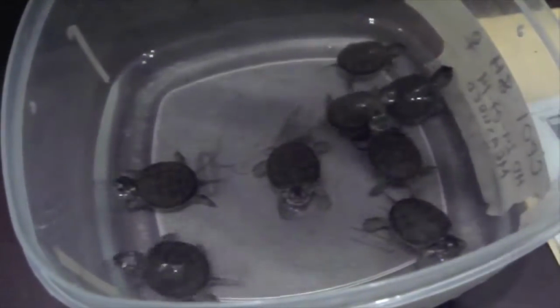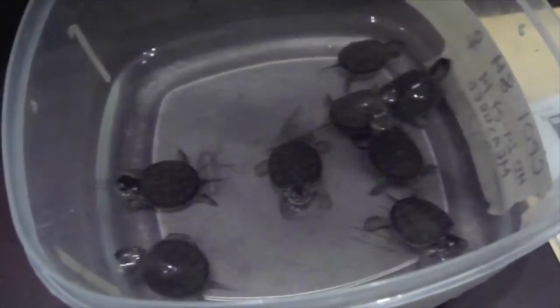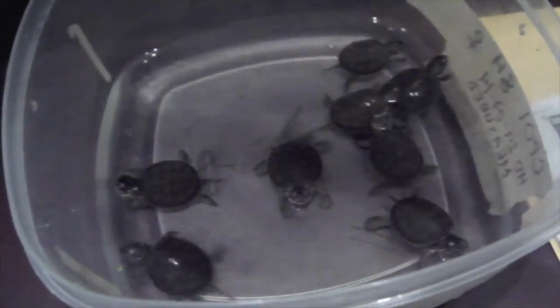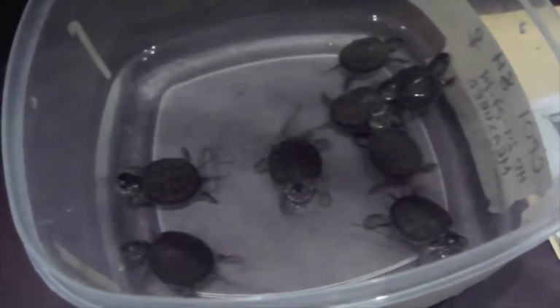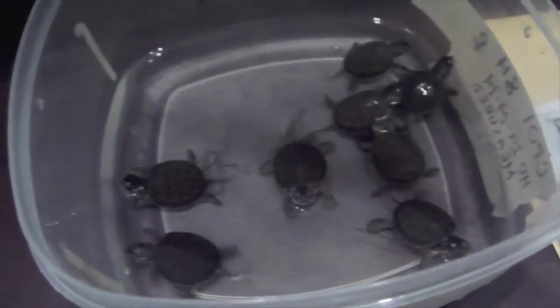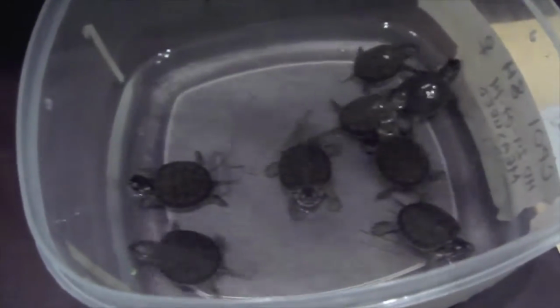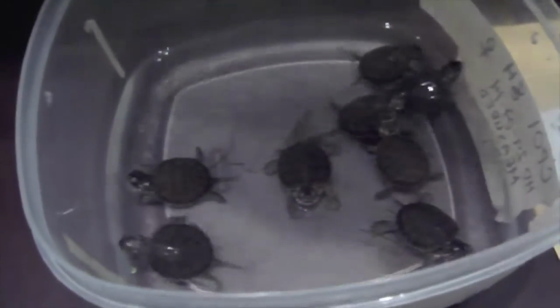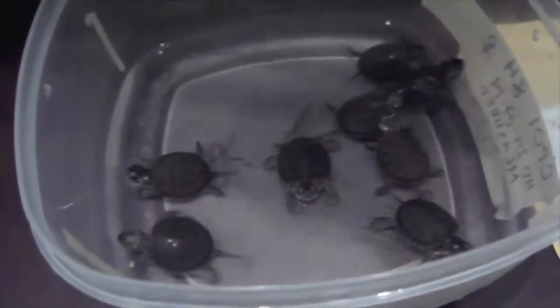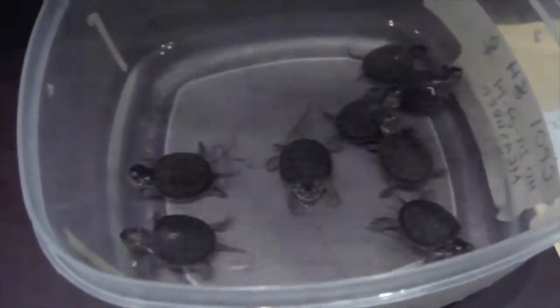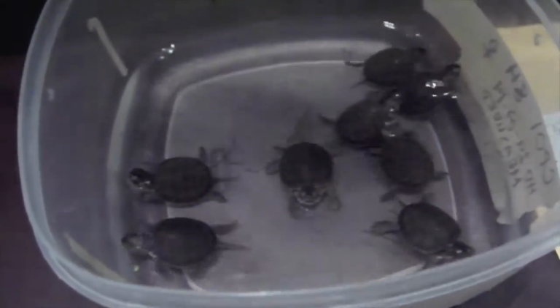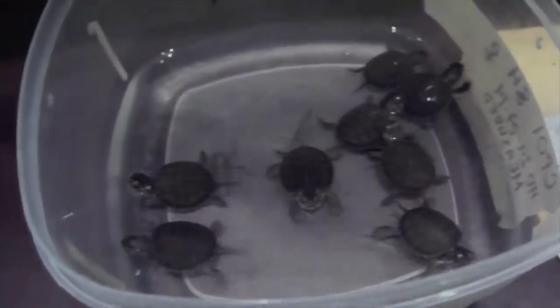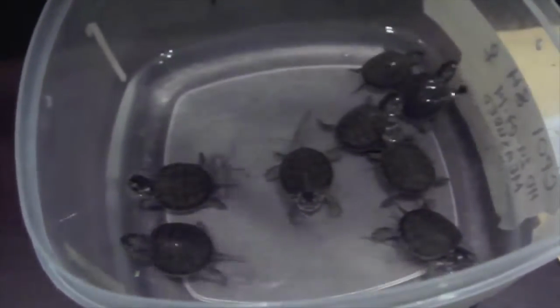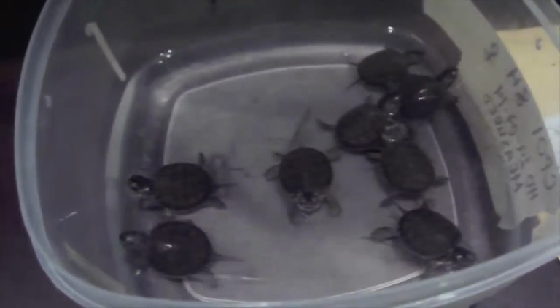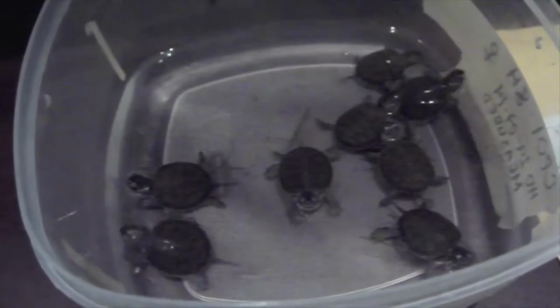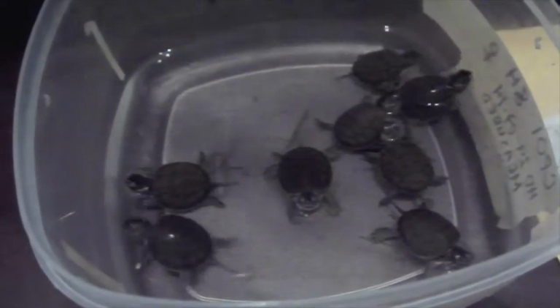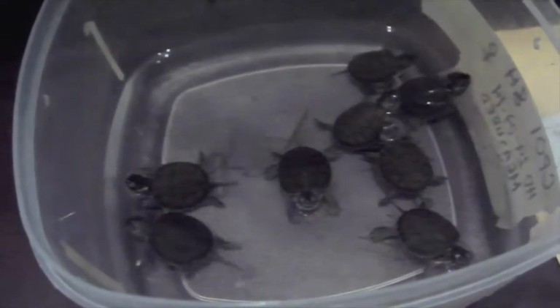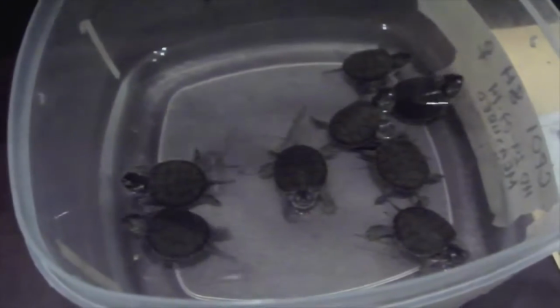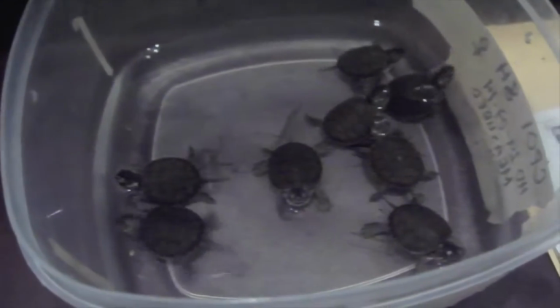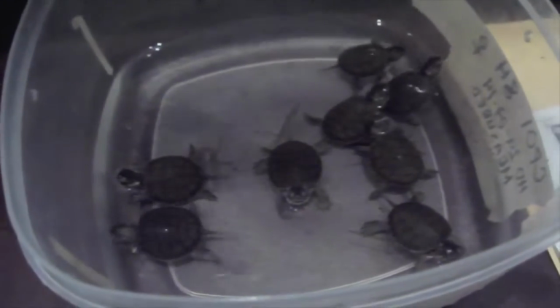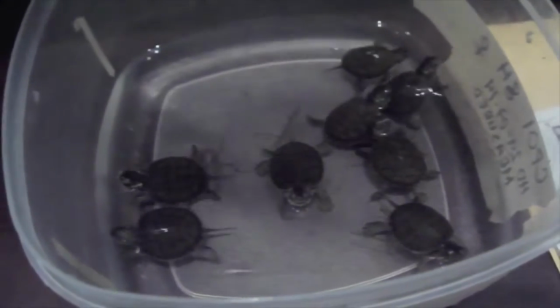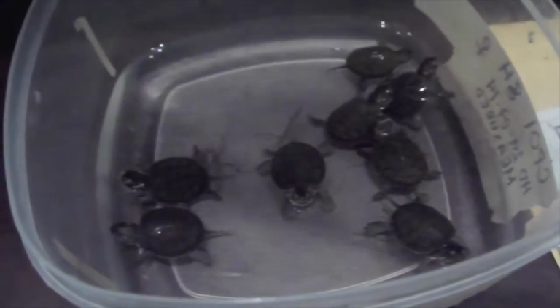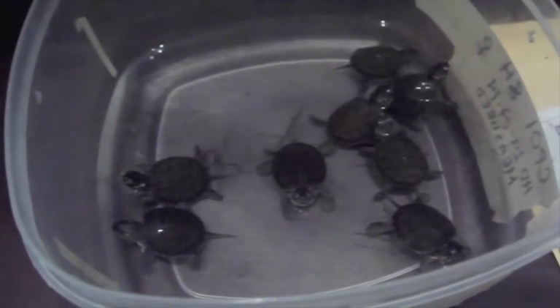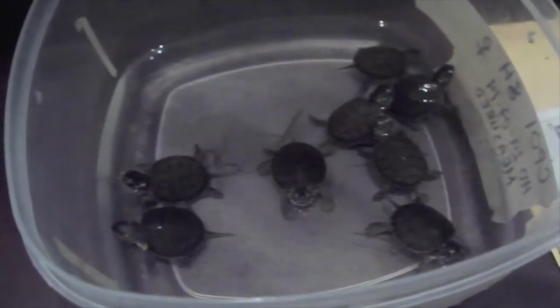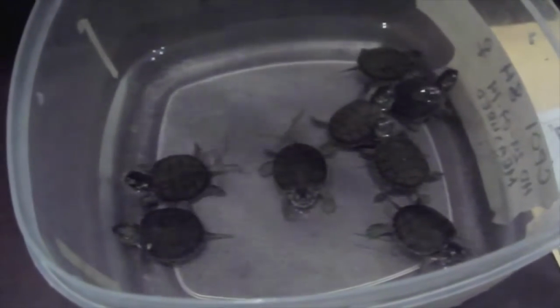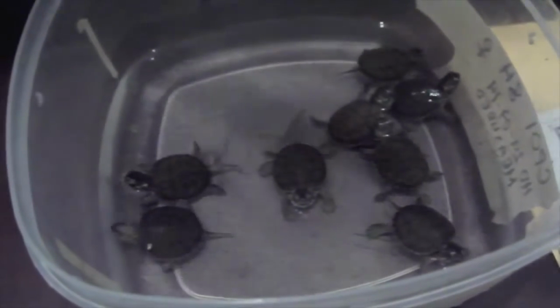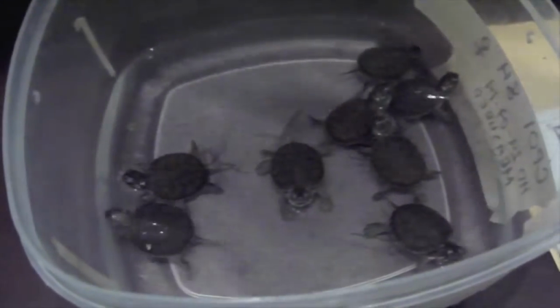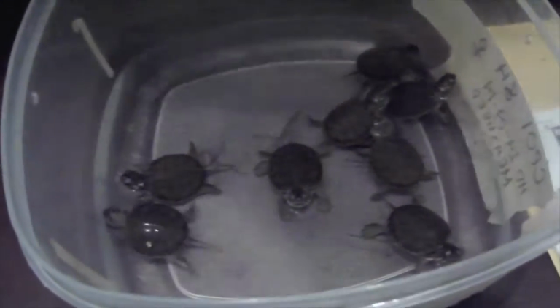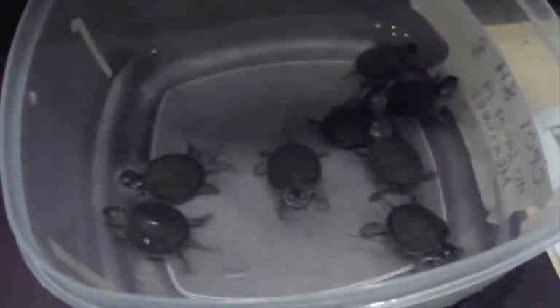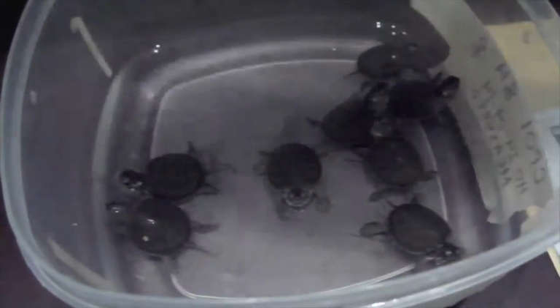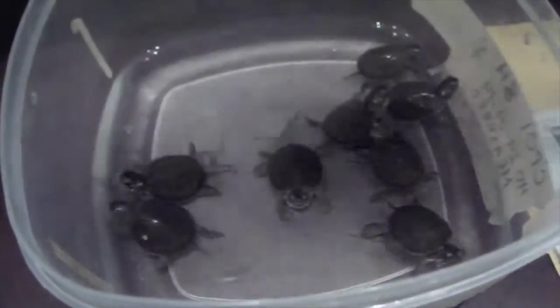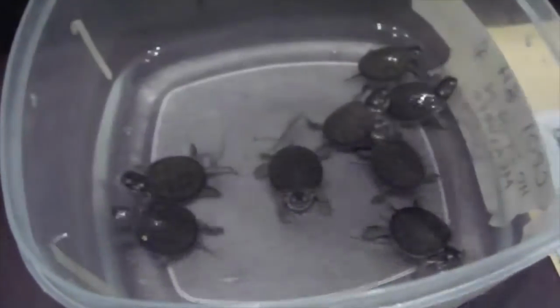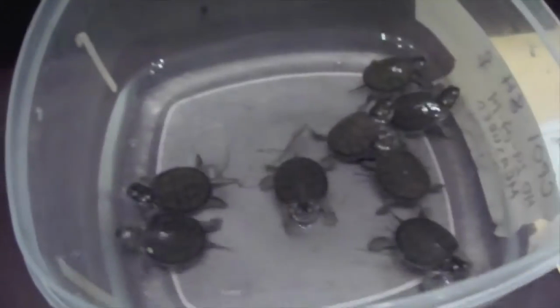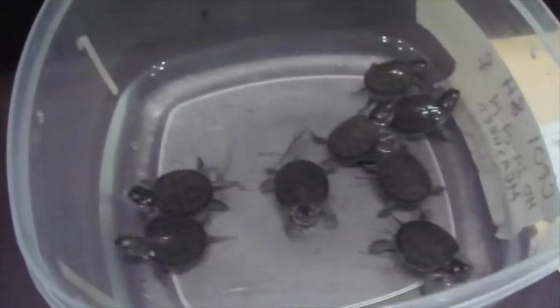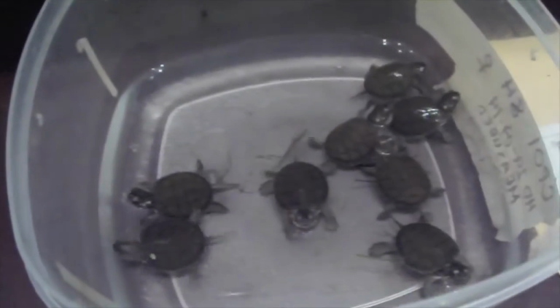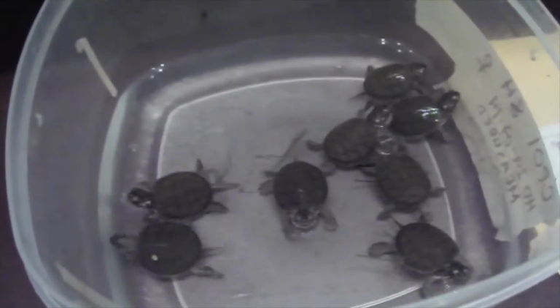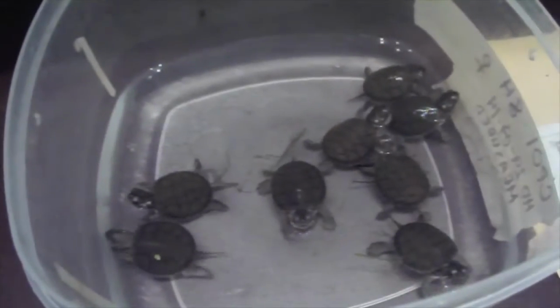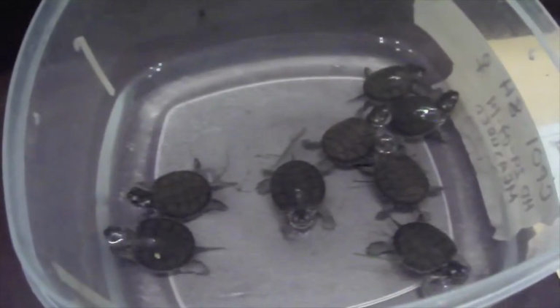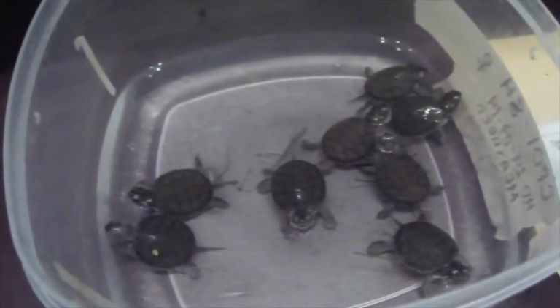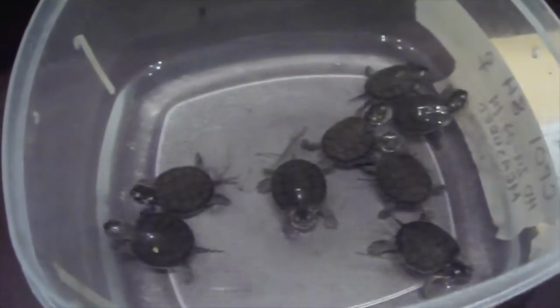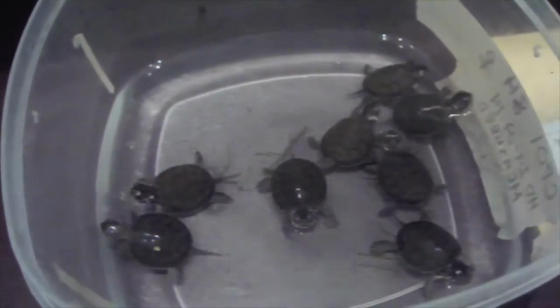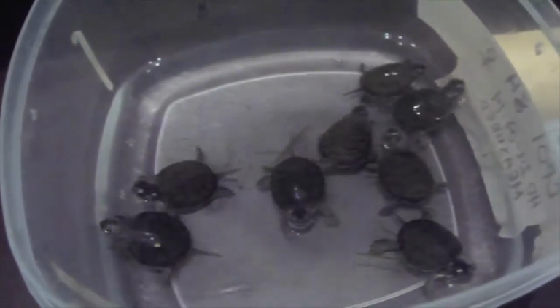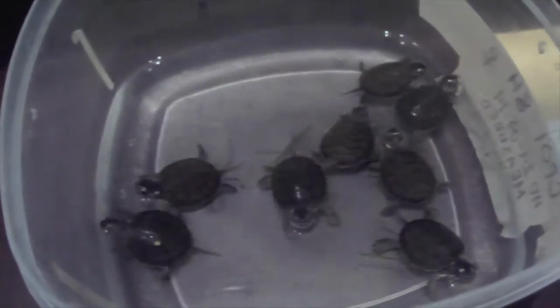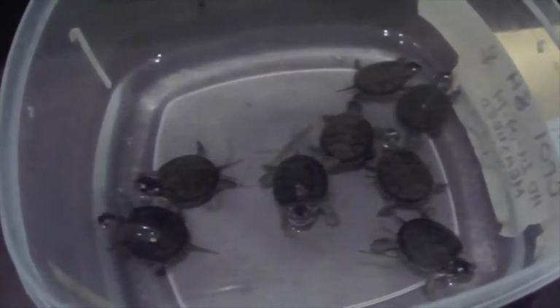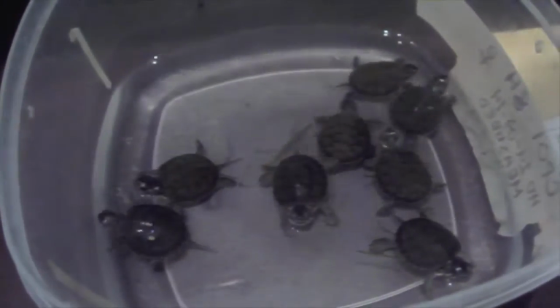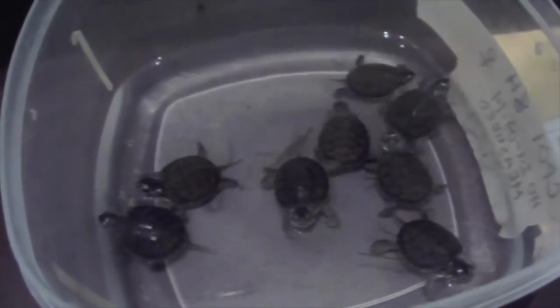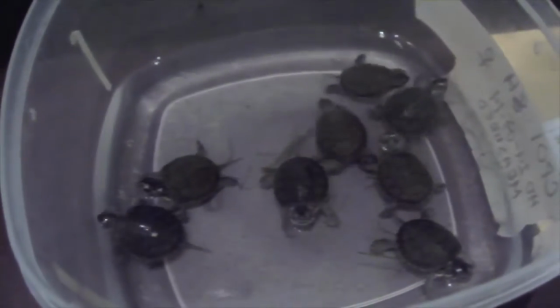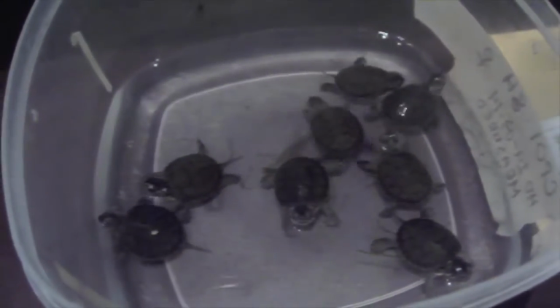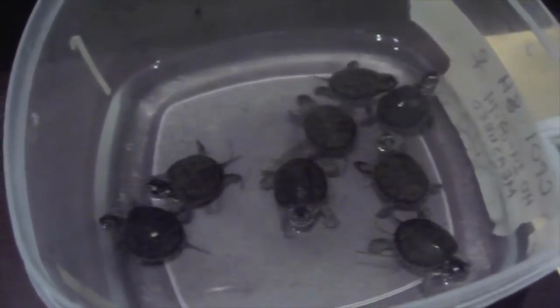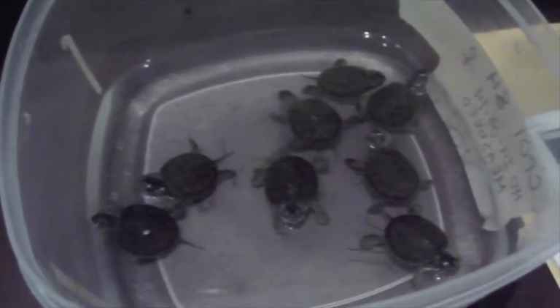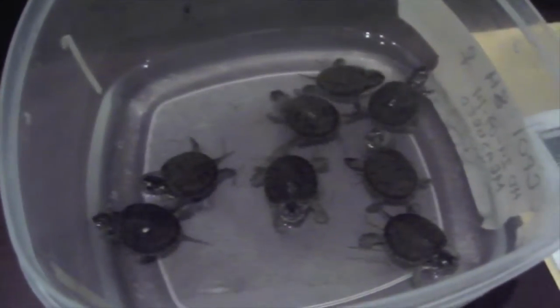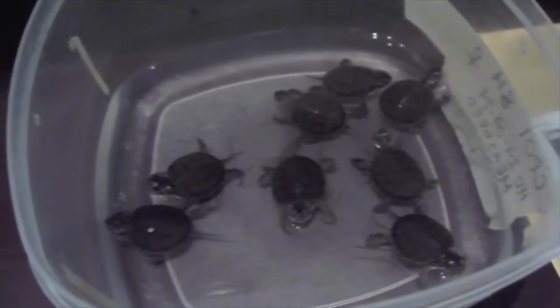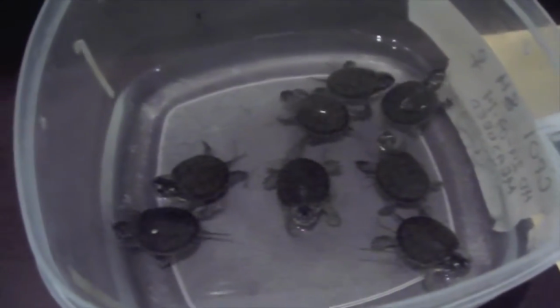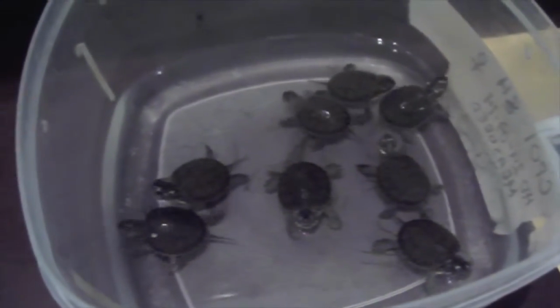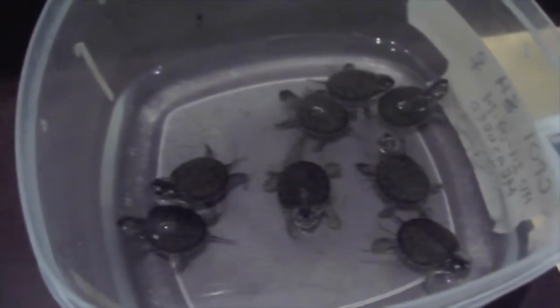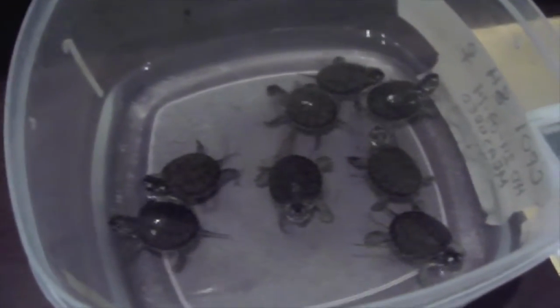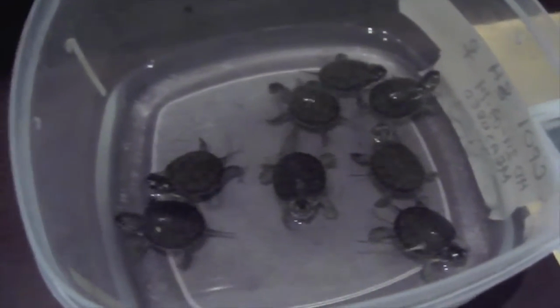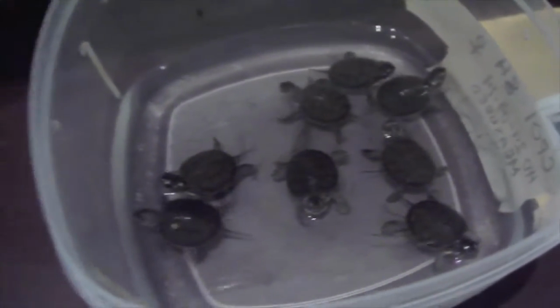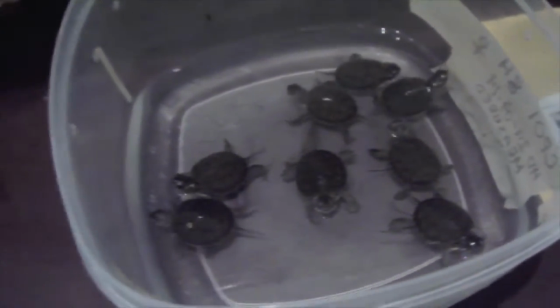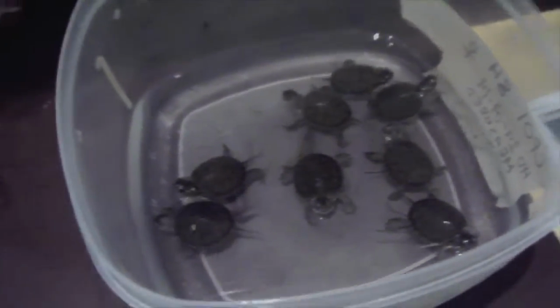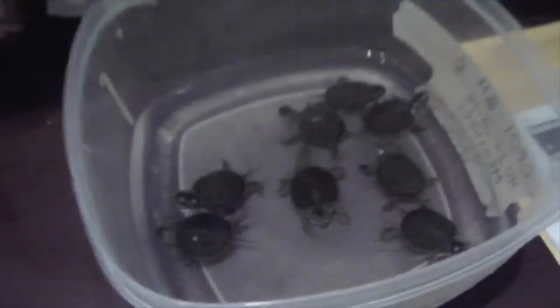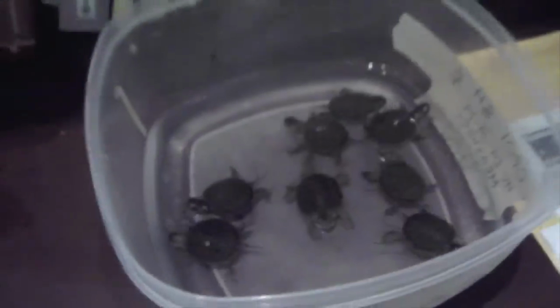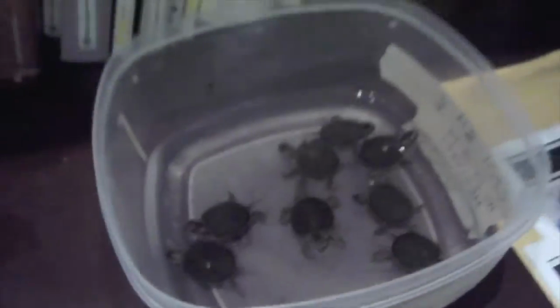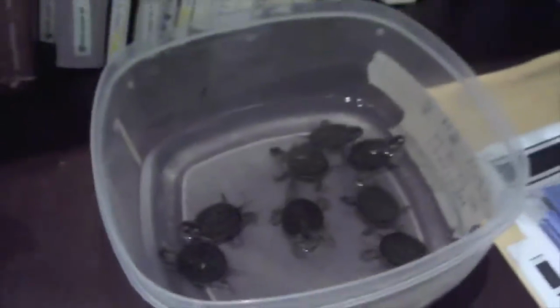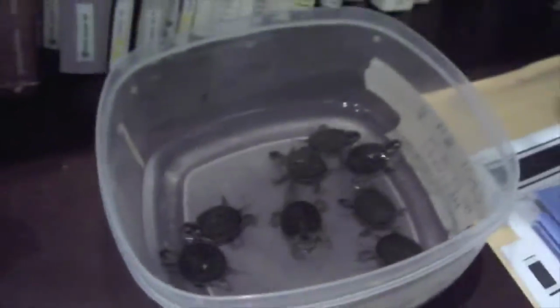A female usually lays two or more clutches in one breeding season. If they hatch too late, they will overwinter in the nest. Here's a fun fact: the sex of the young are determined by temperature of the eggs.